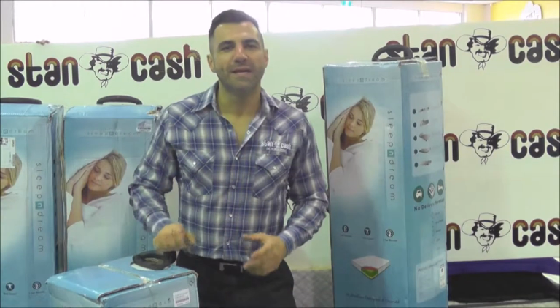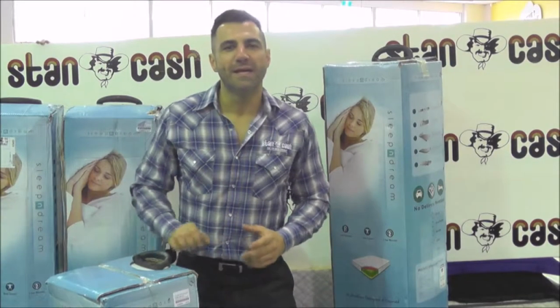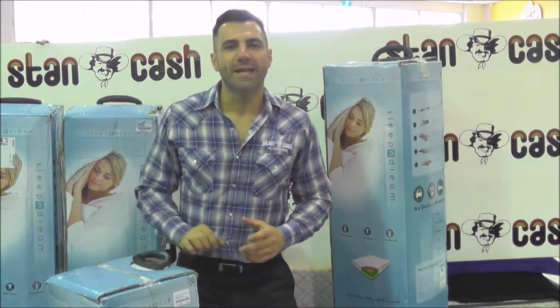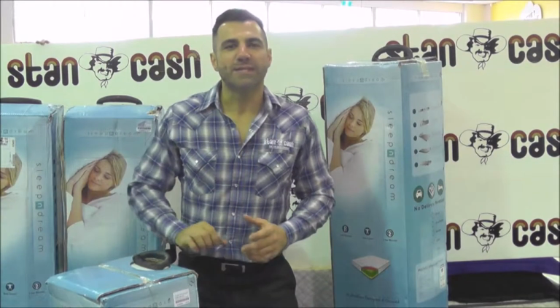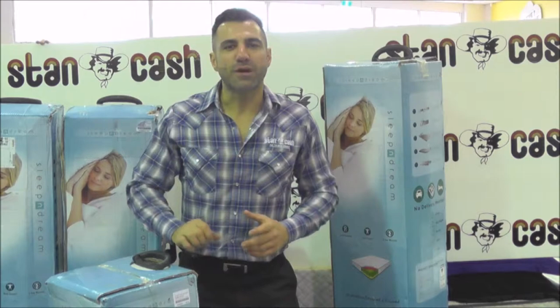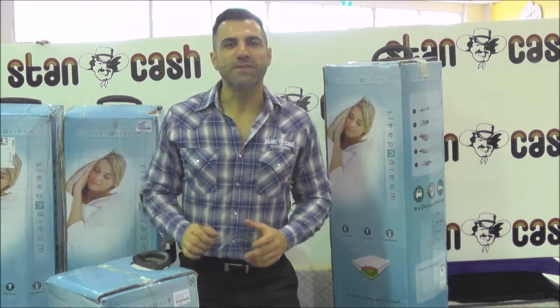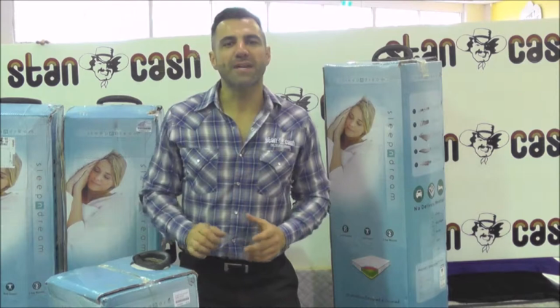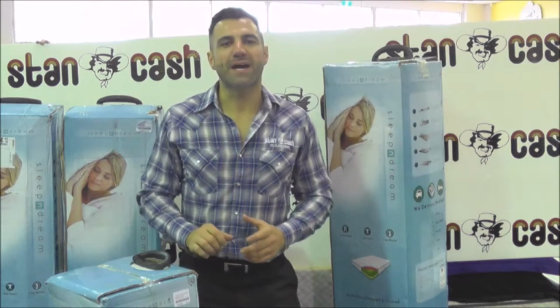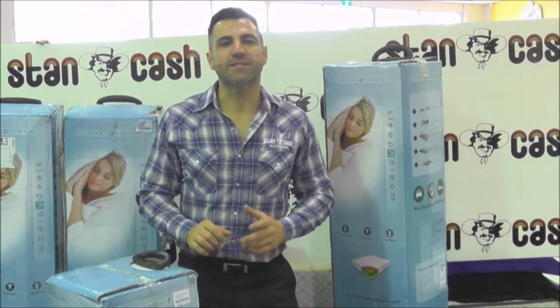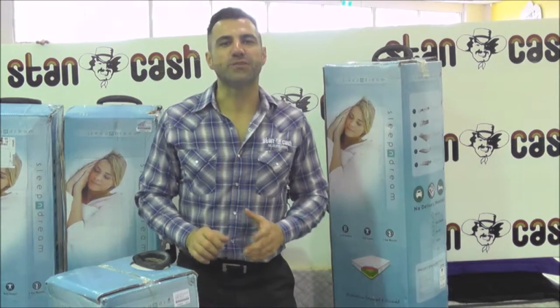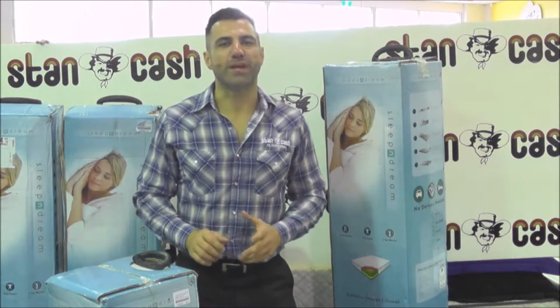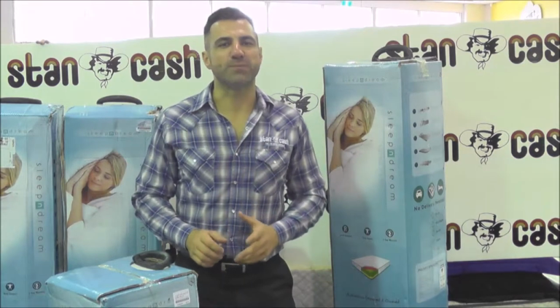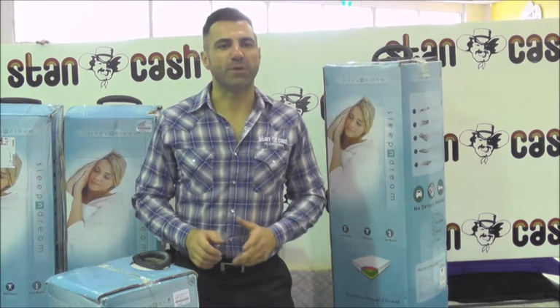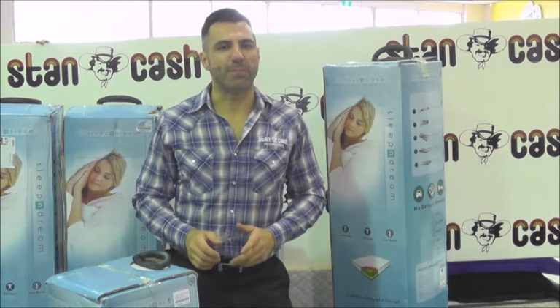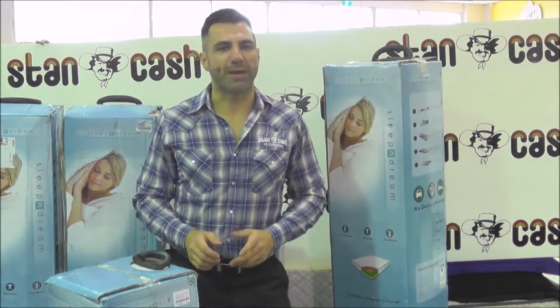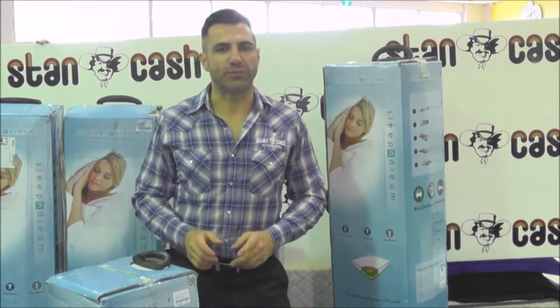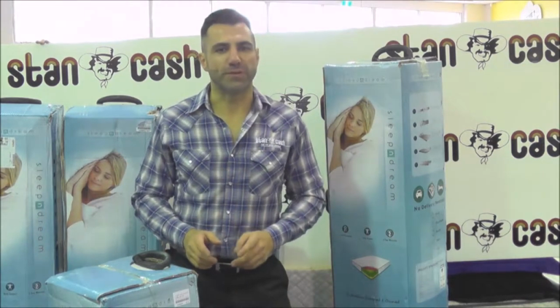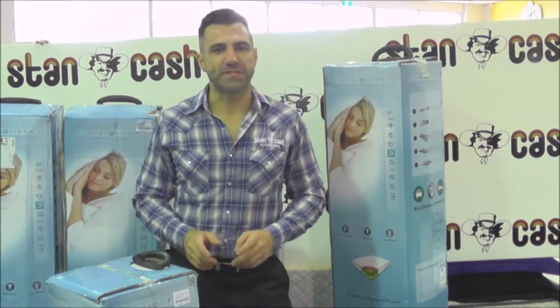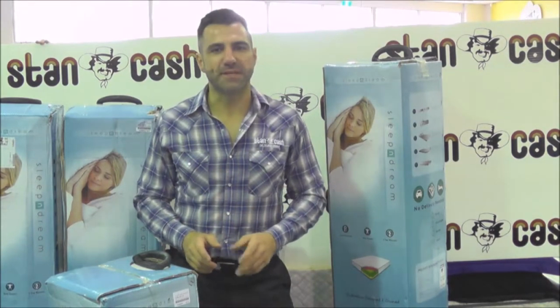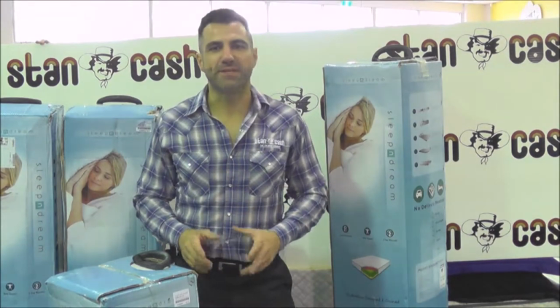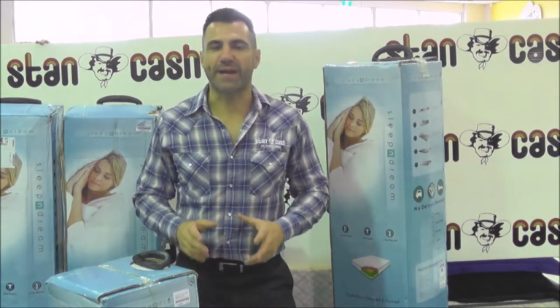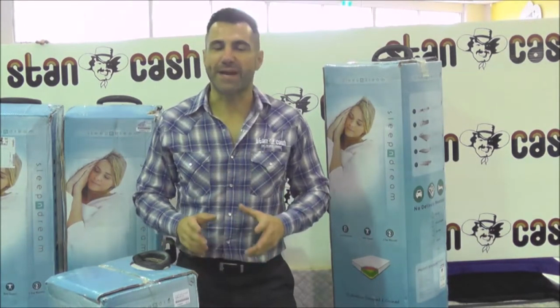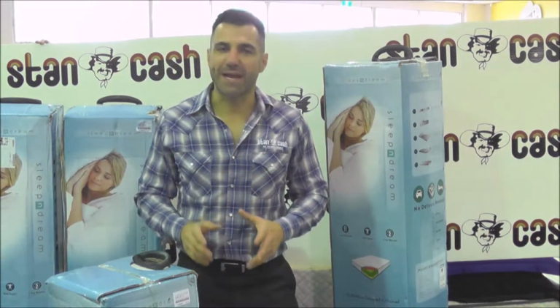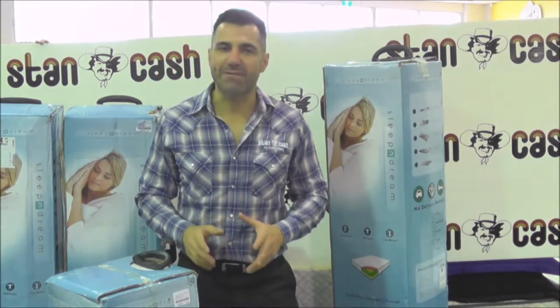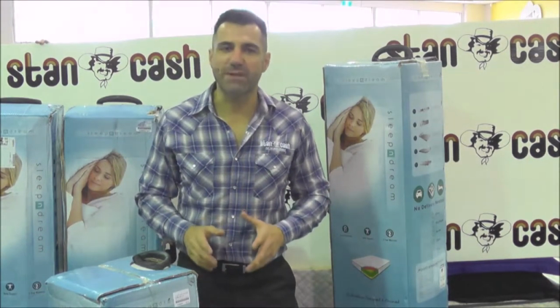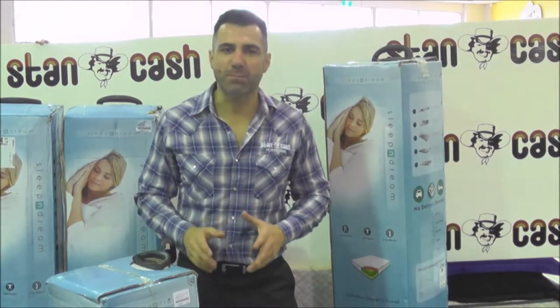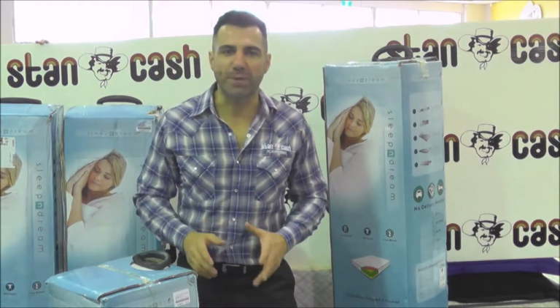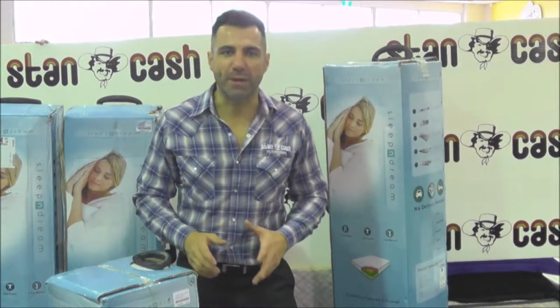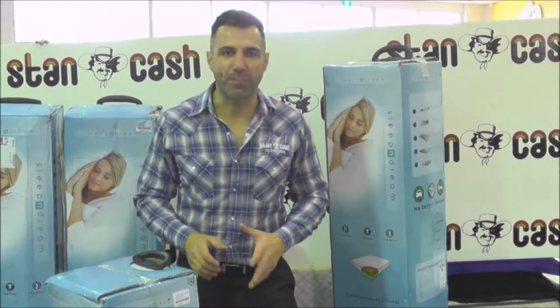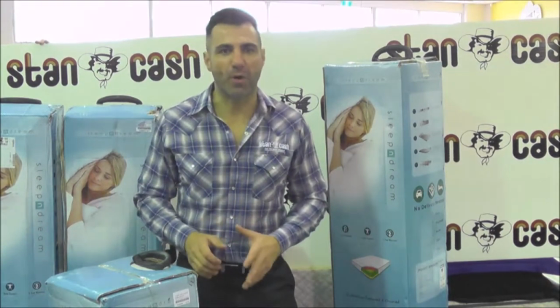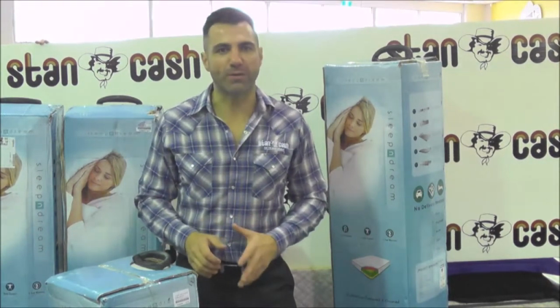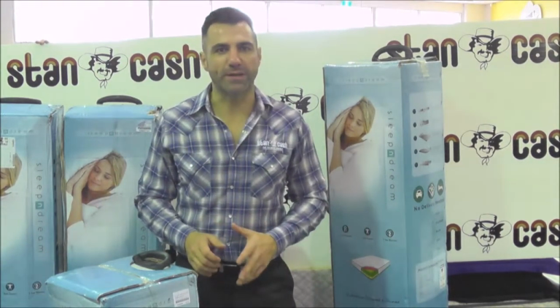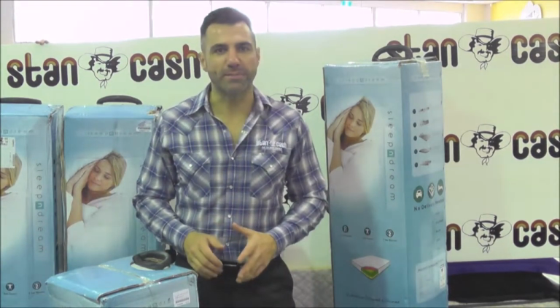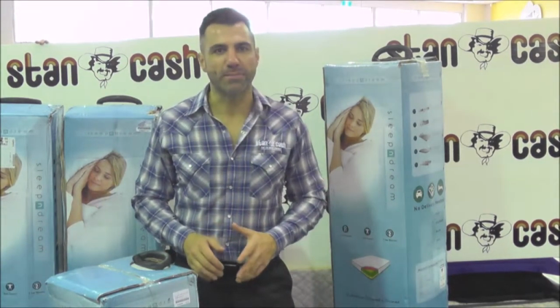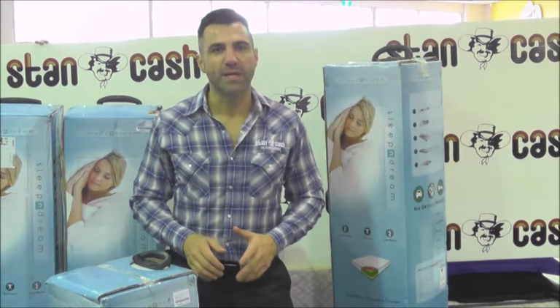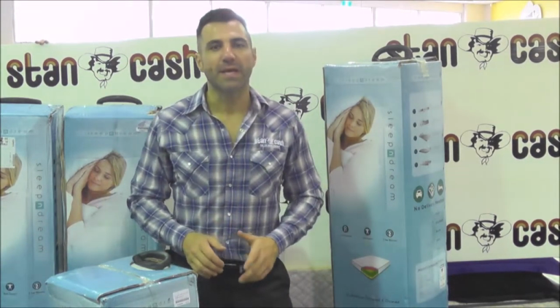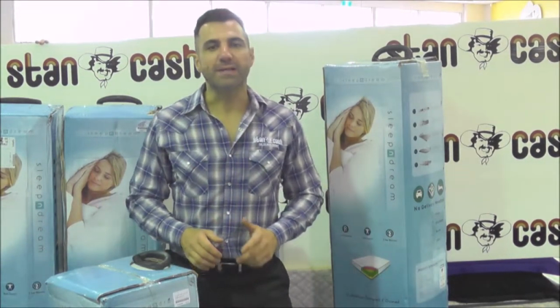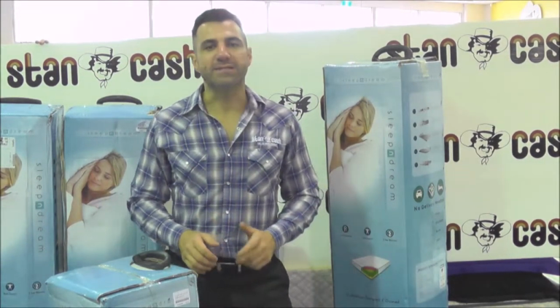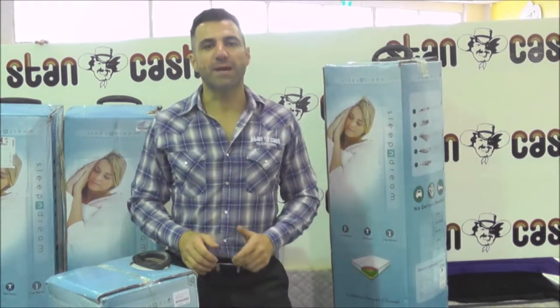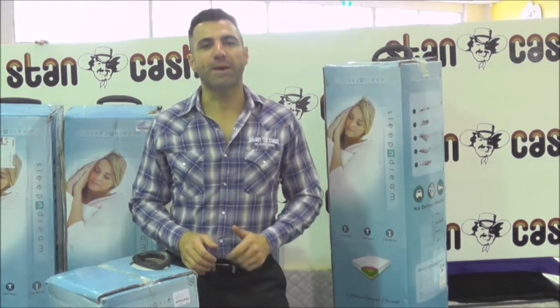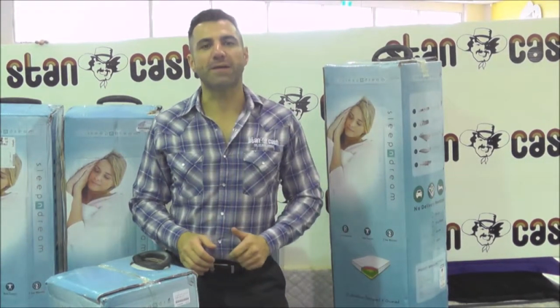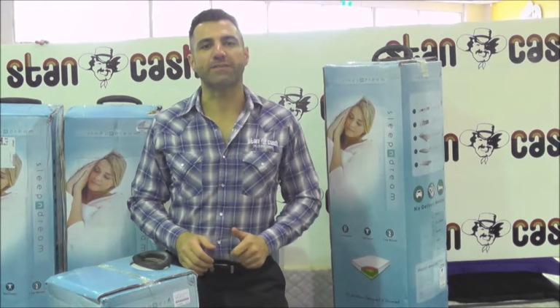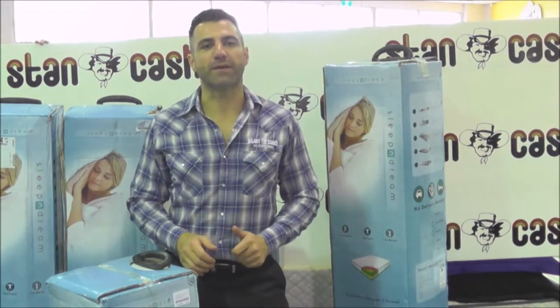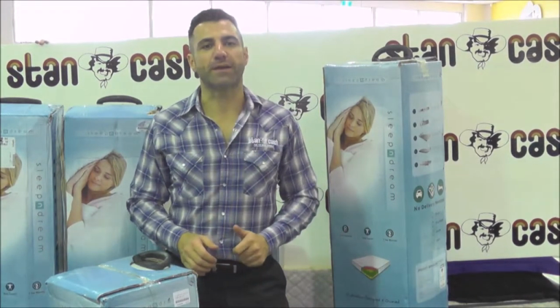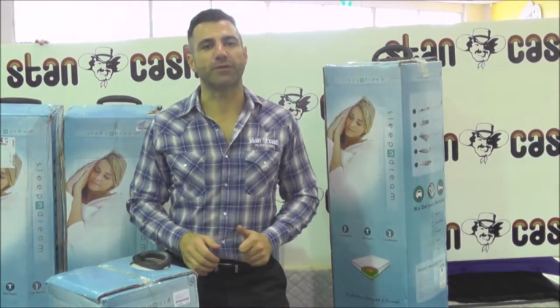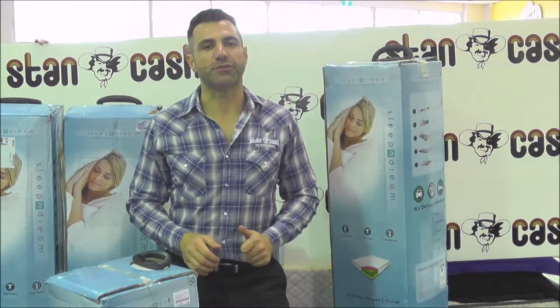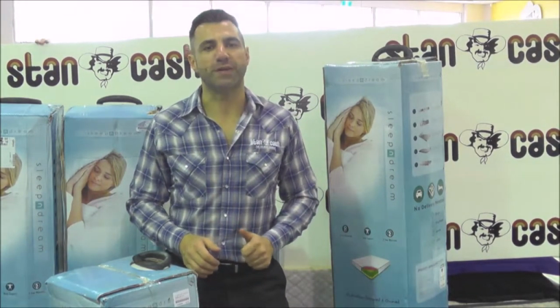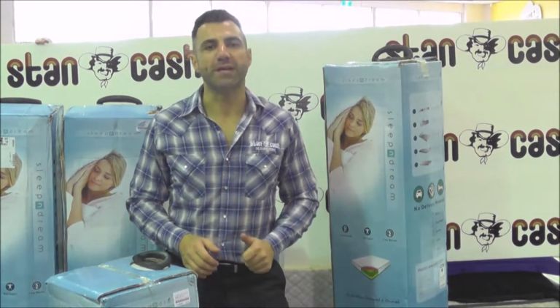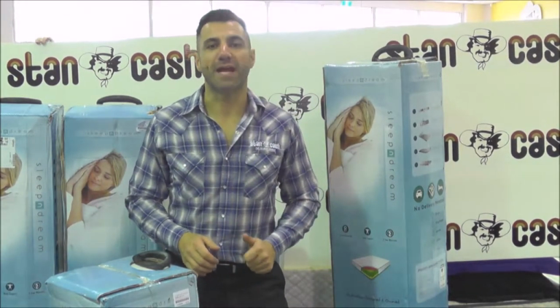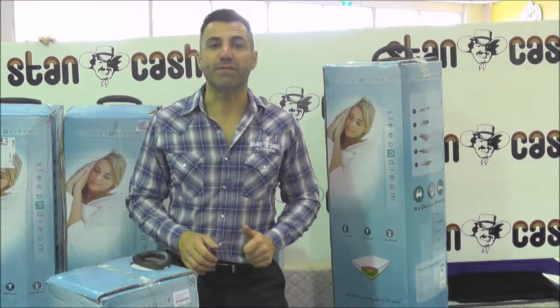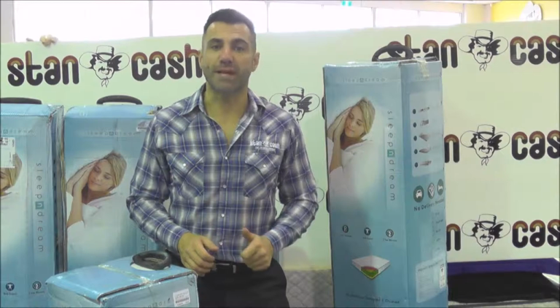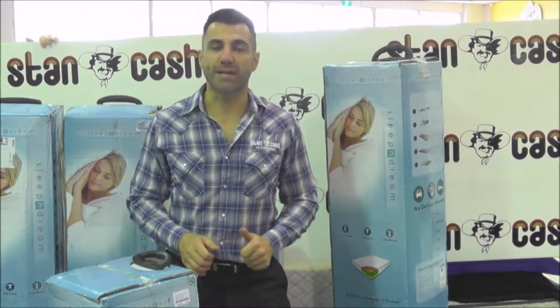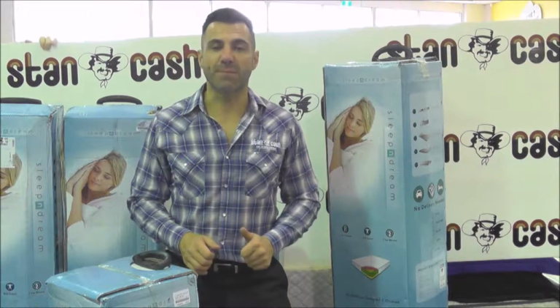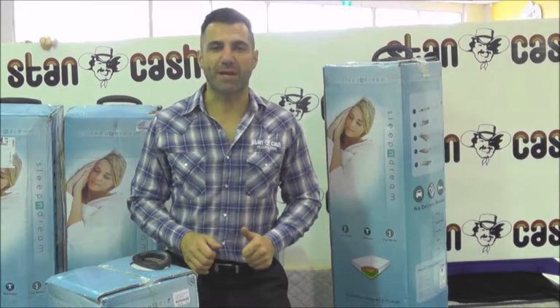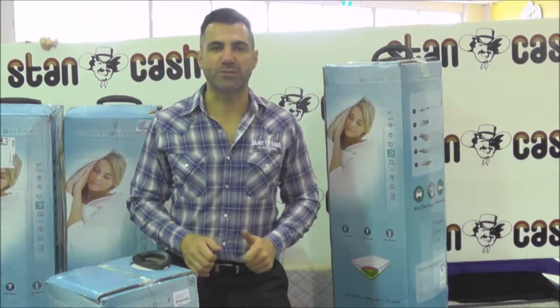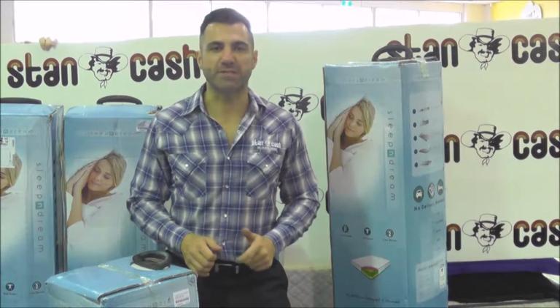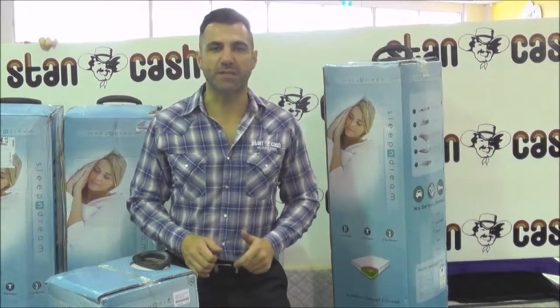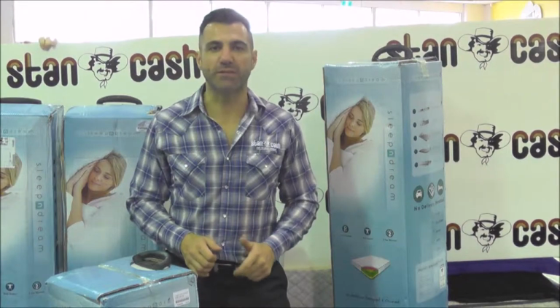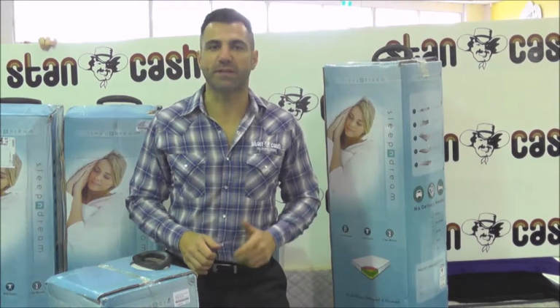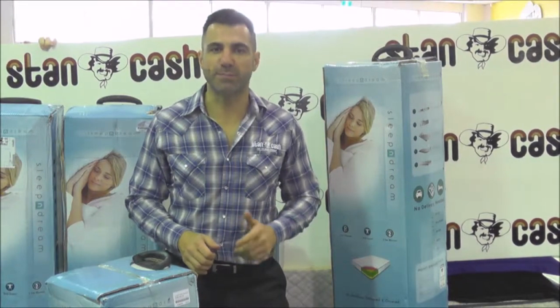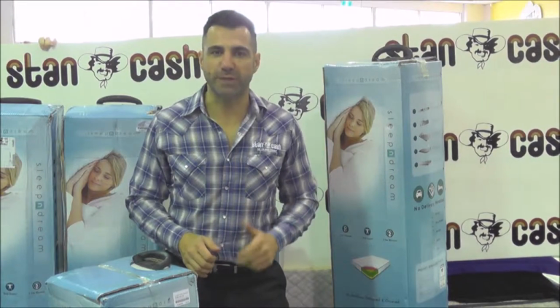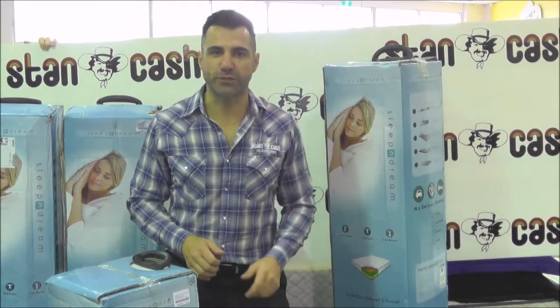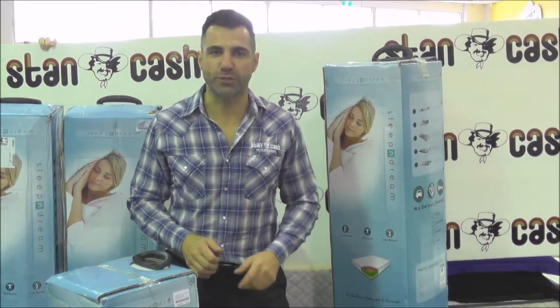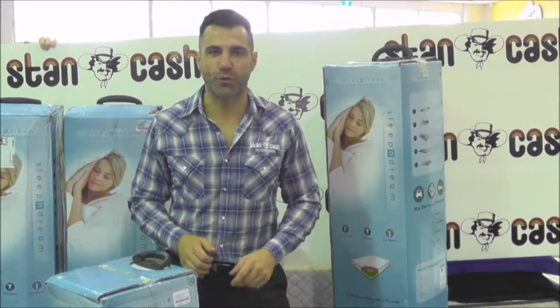It's often hard to transport a mattress. They are heavy, big and bulky. In some parts of the country, even getting a mattress delivered can be a chore.